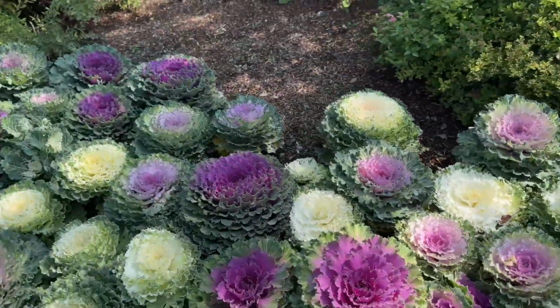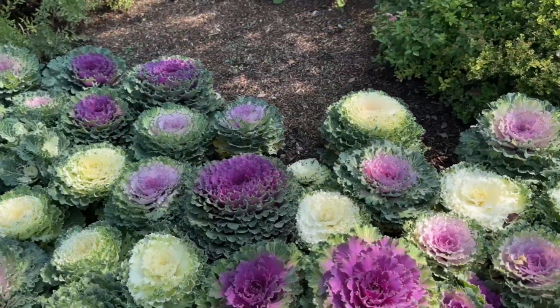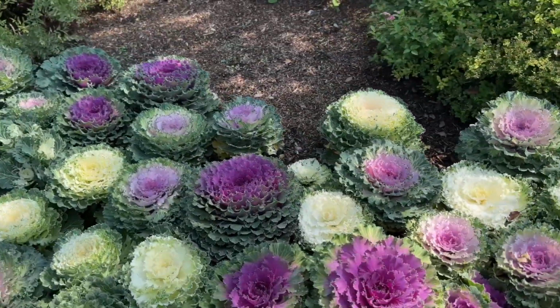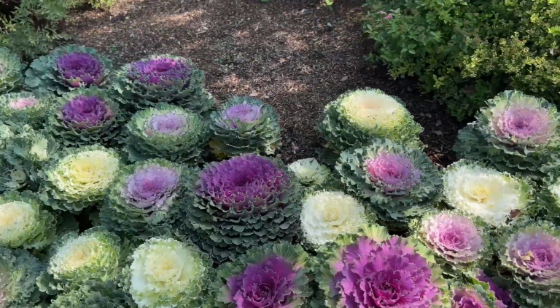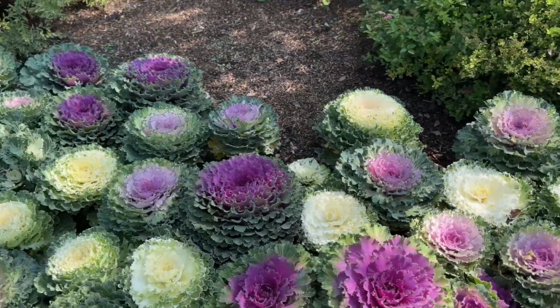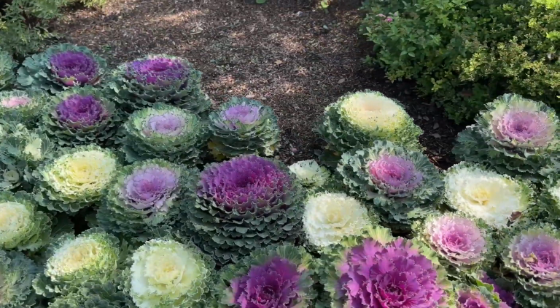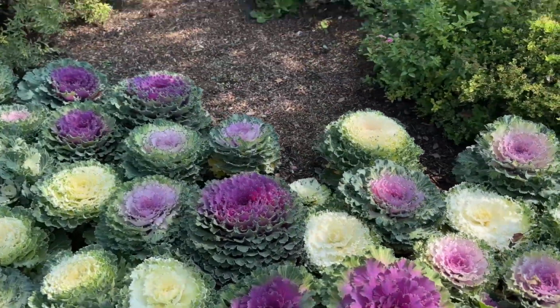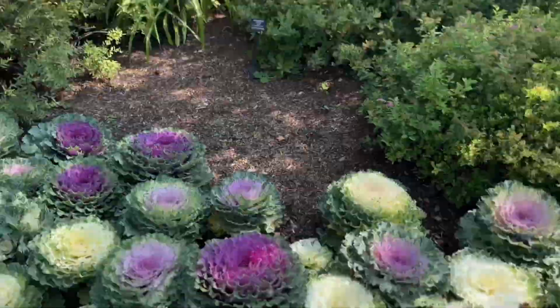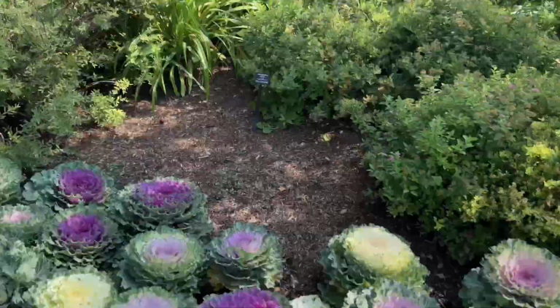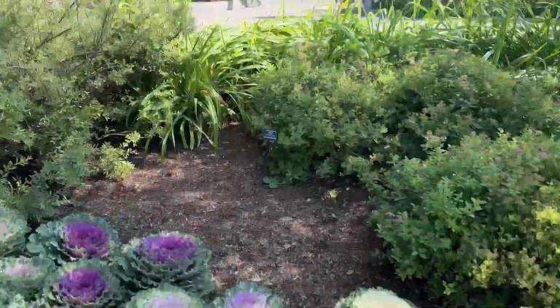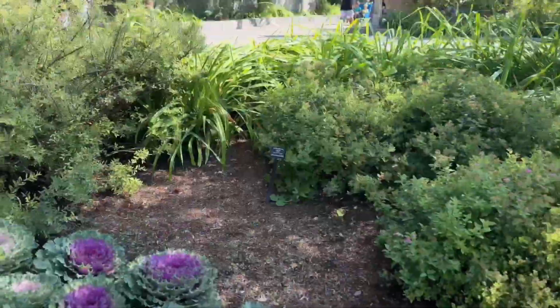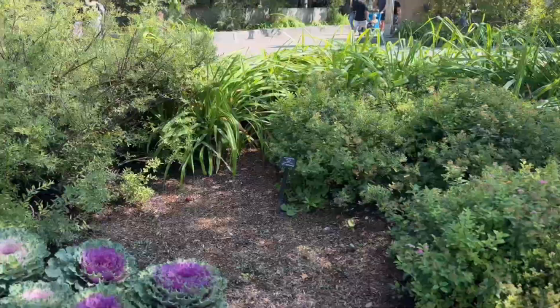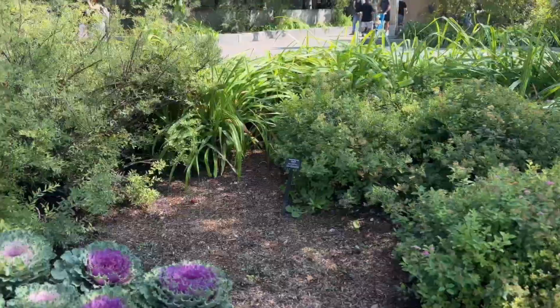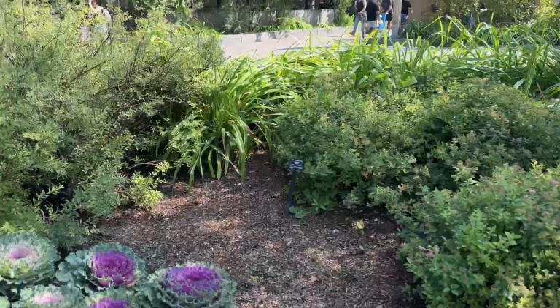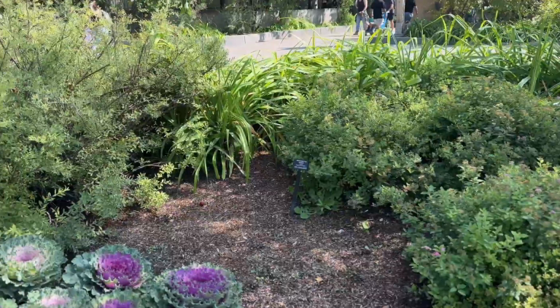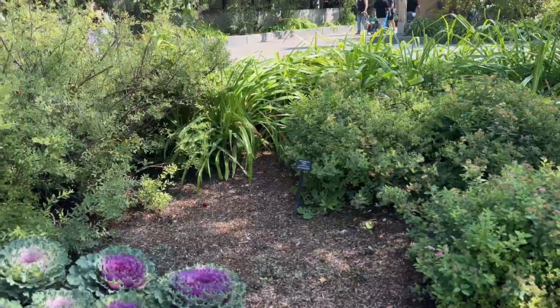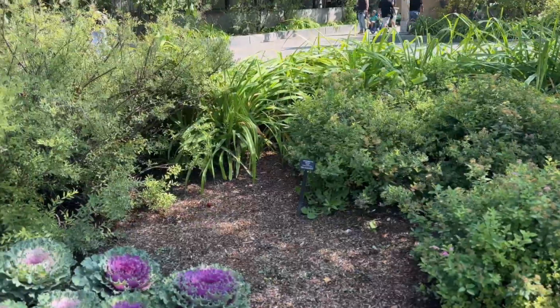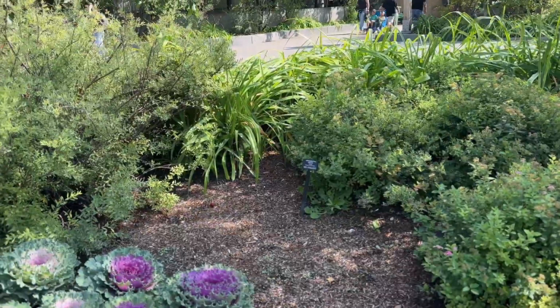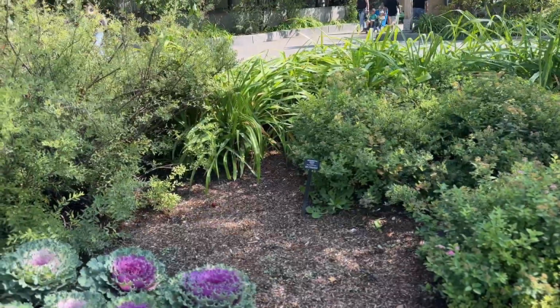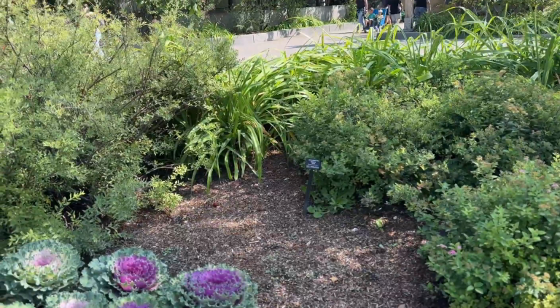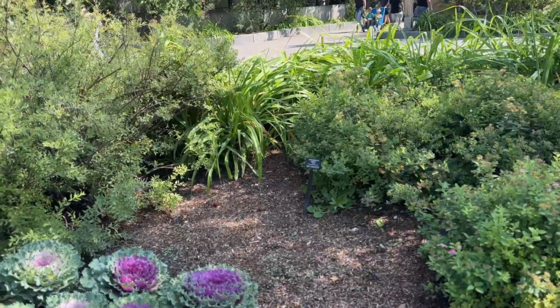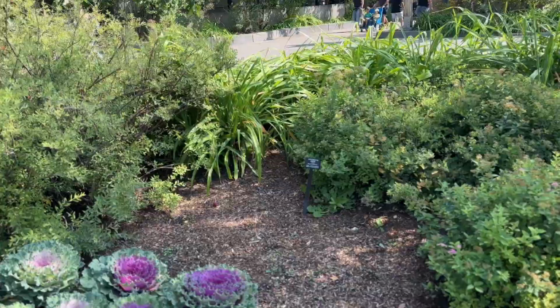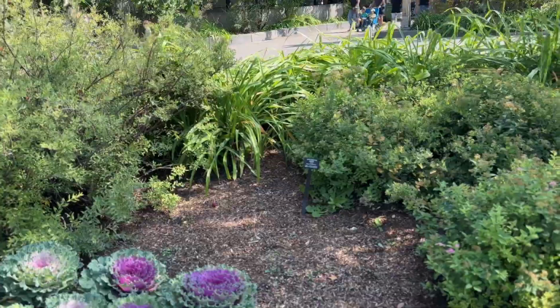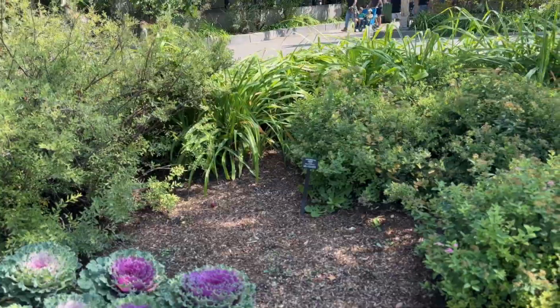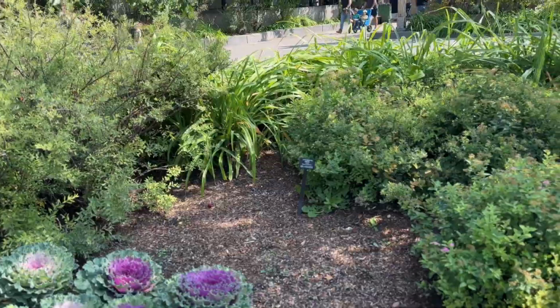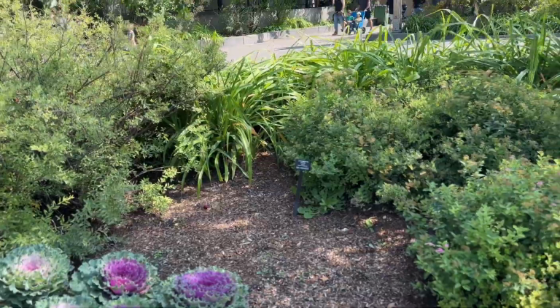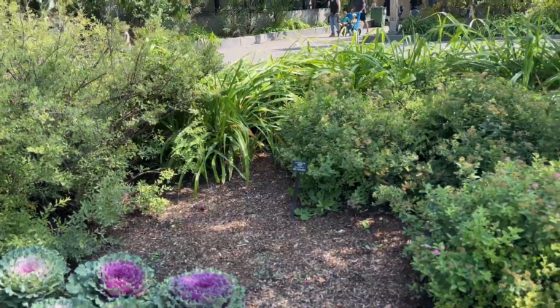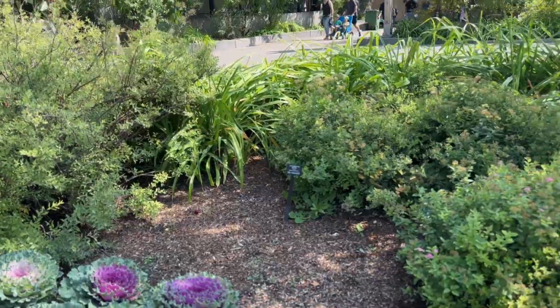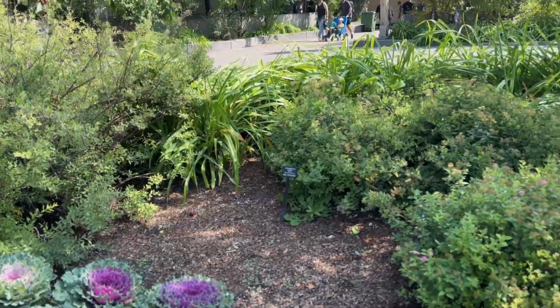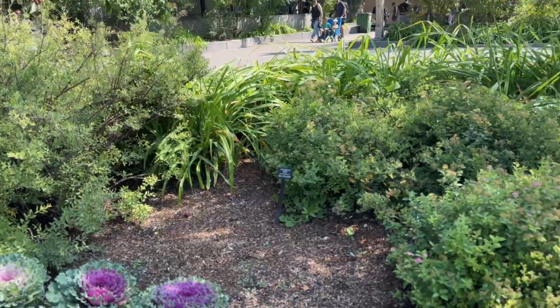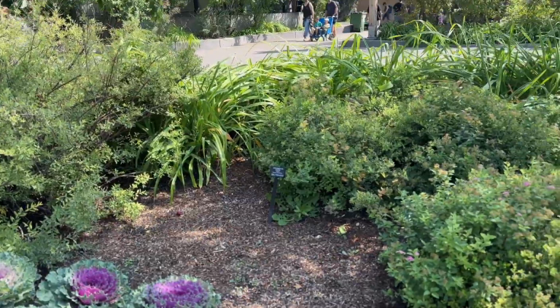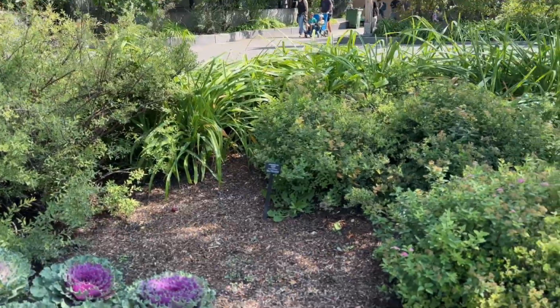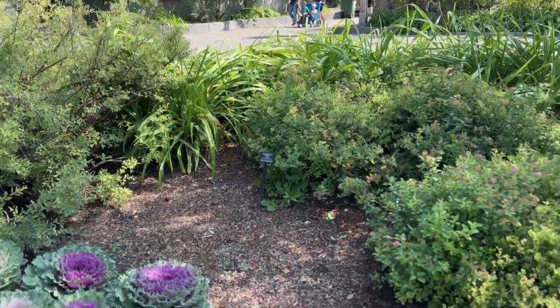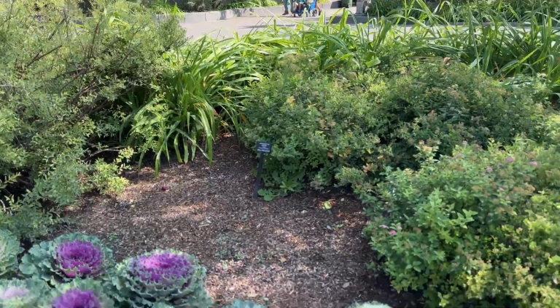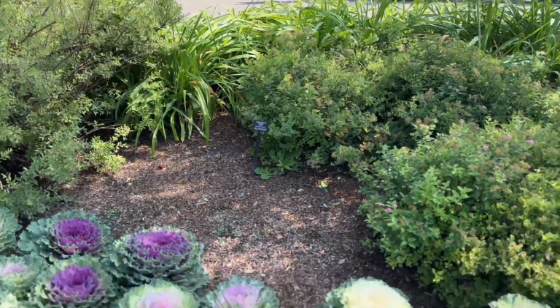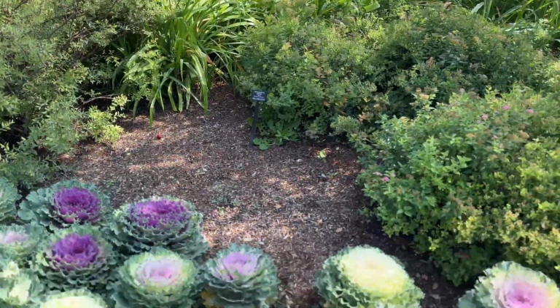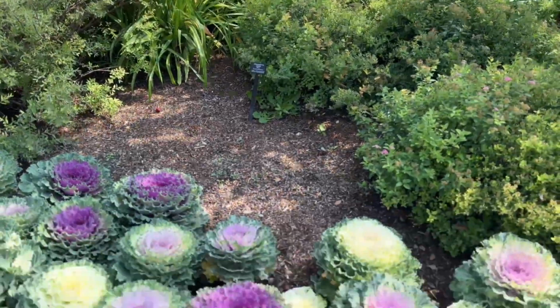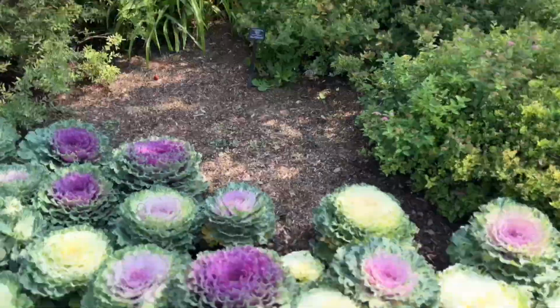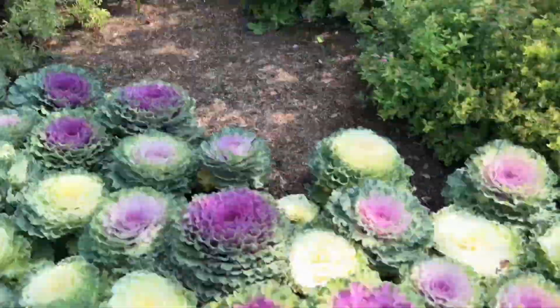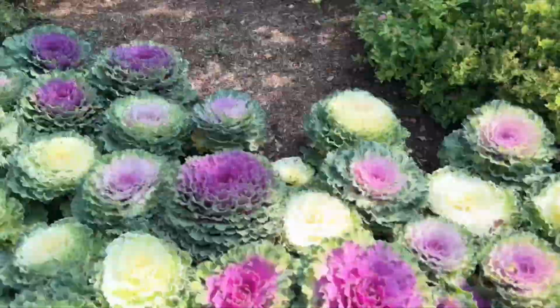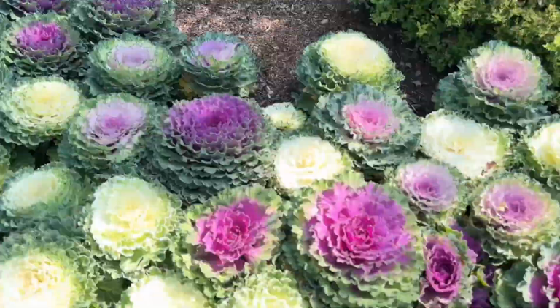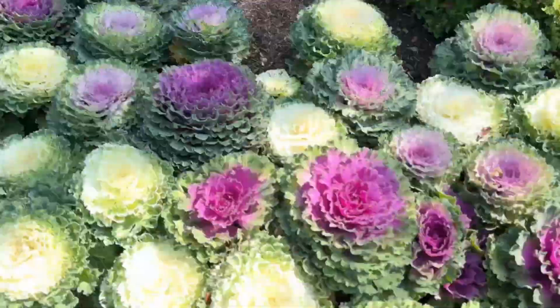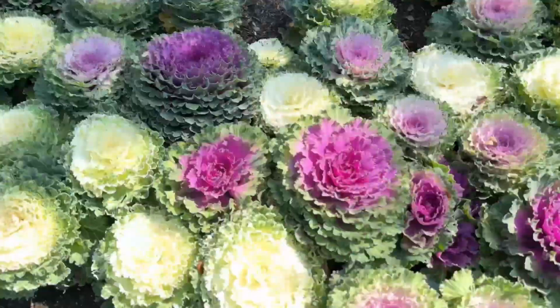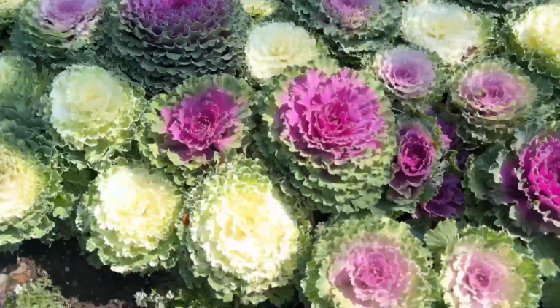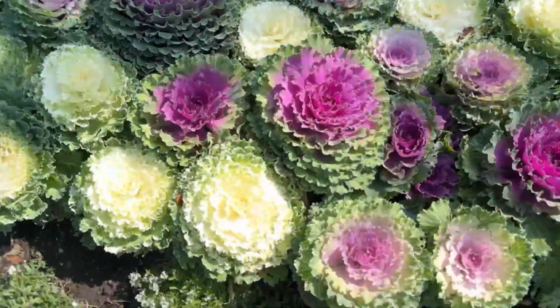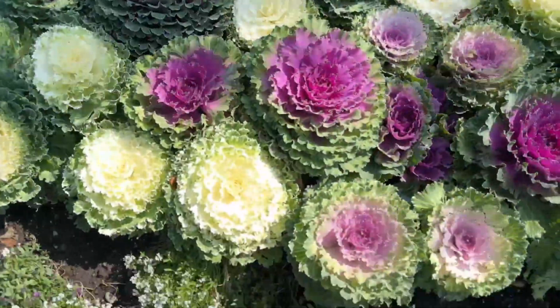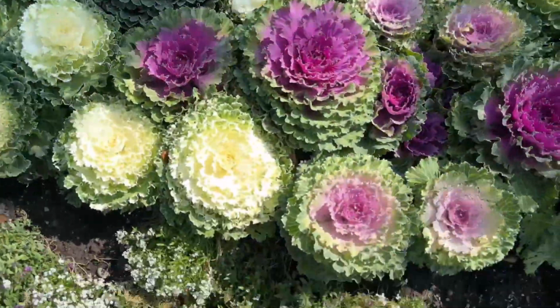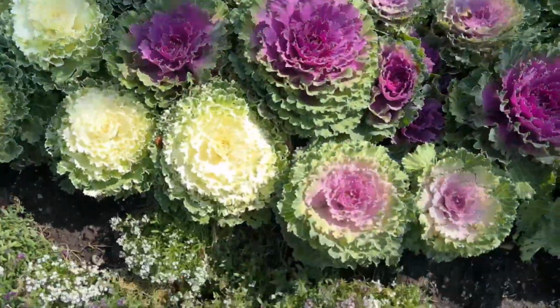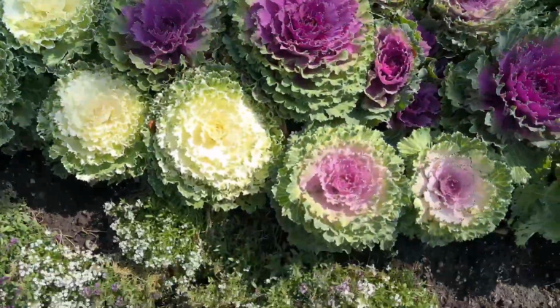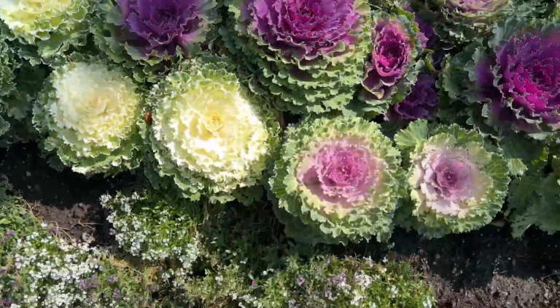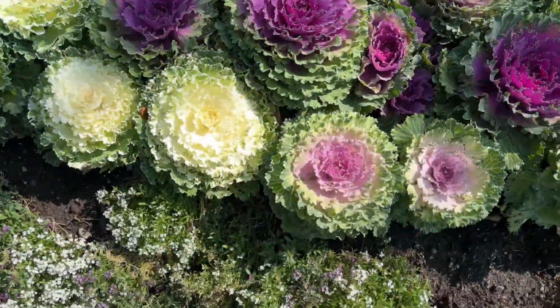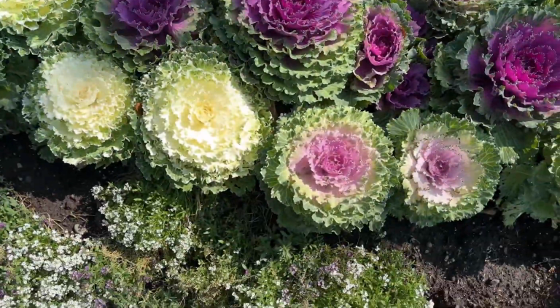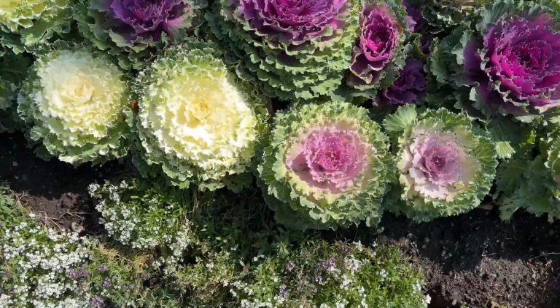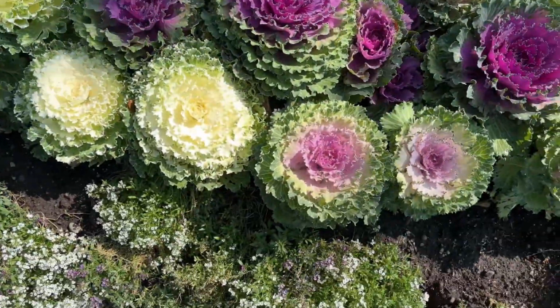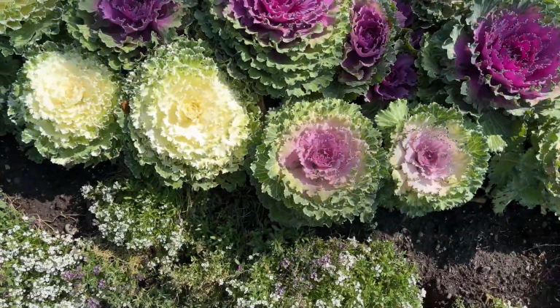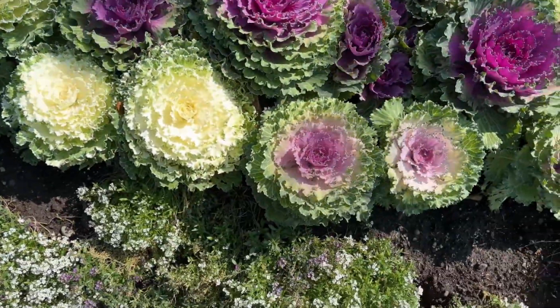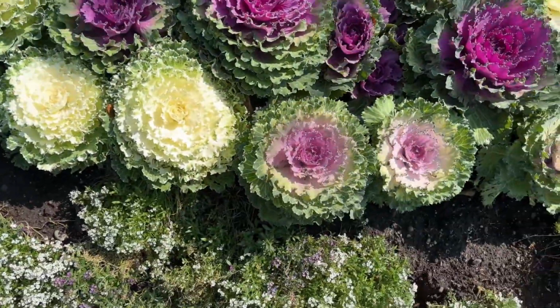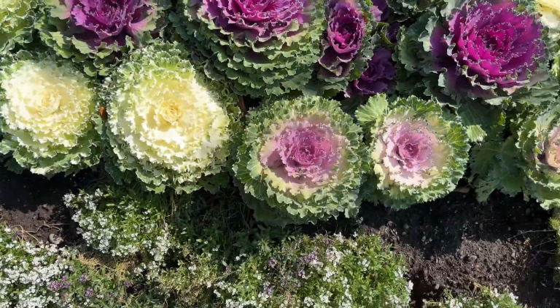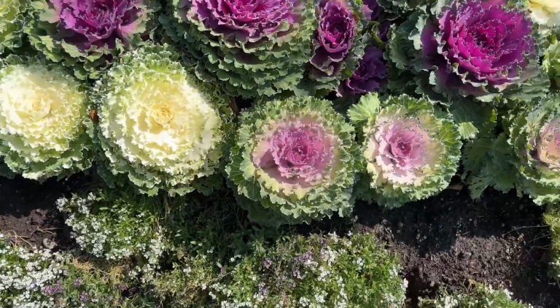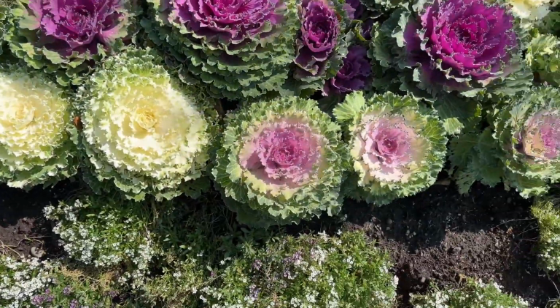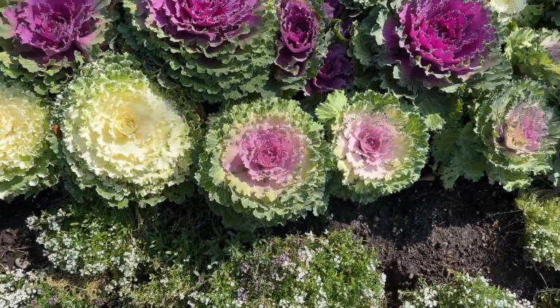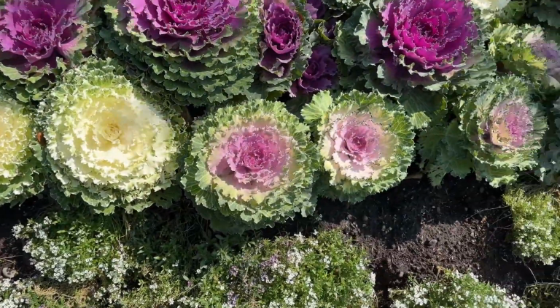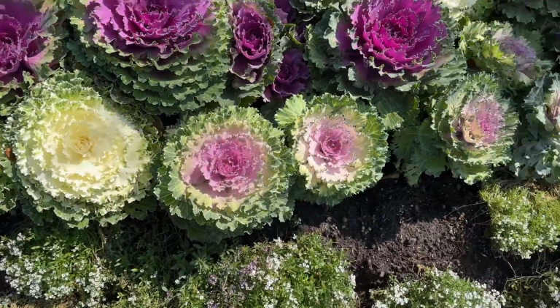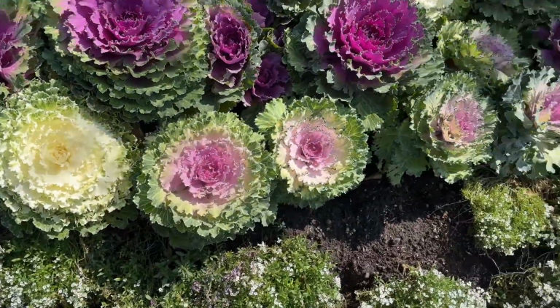There is an ornamental onion — purple. I have written here that there are onions.